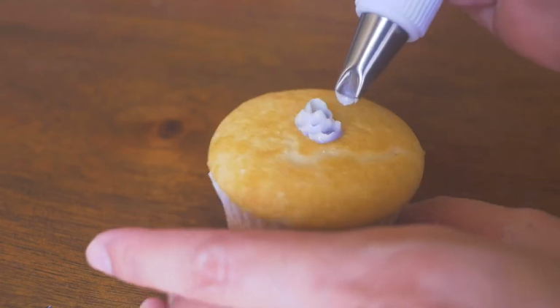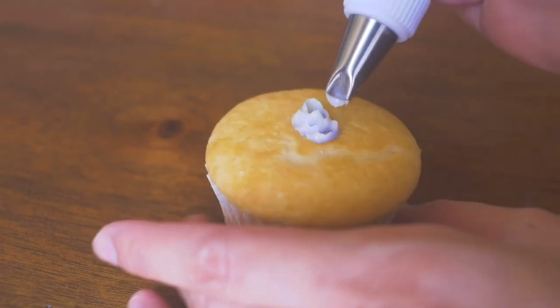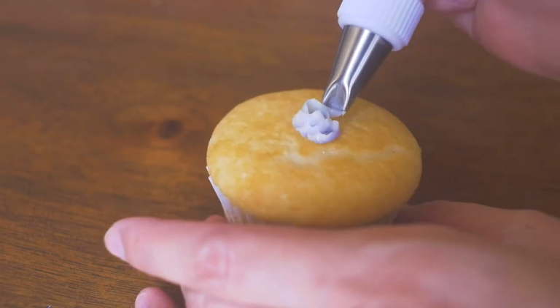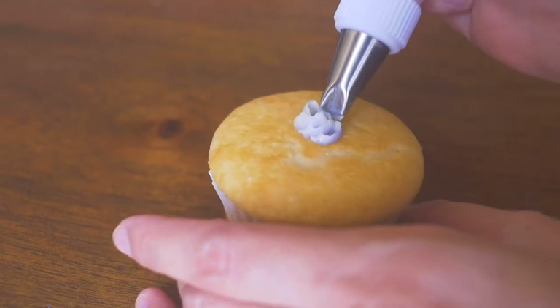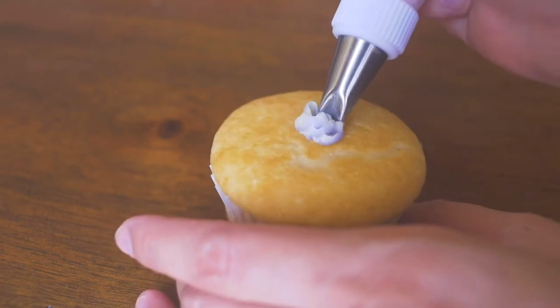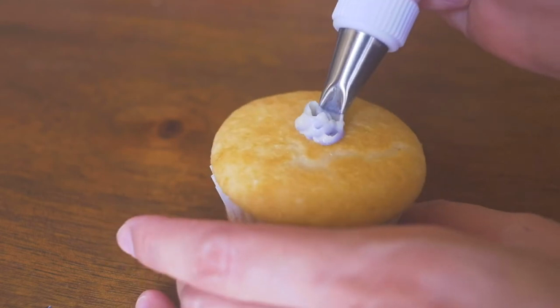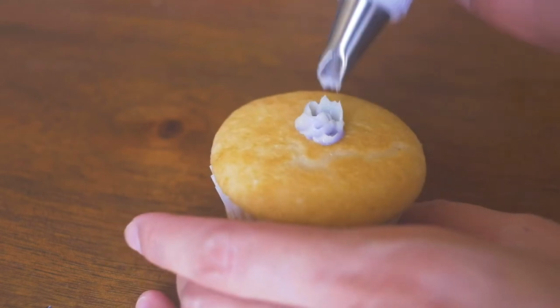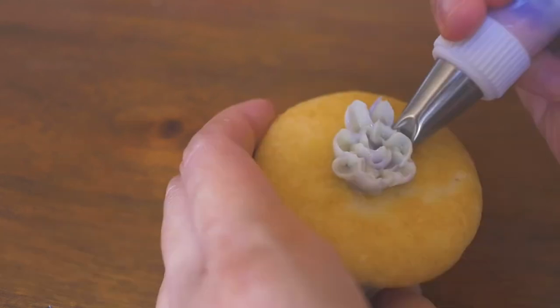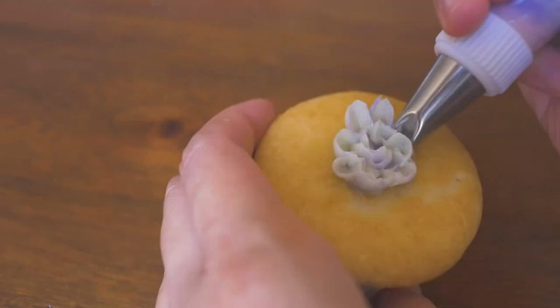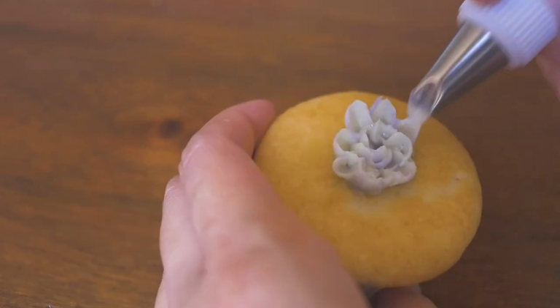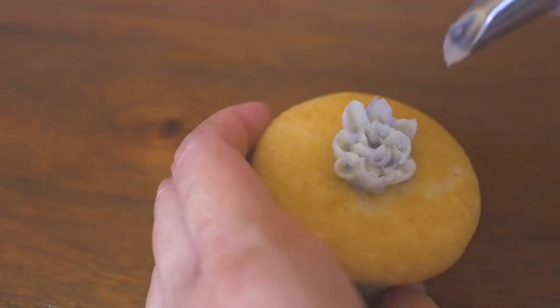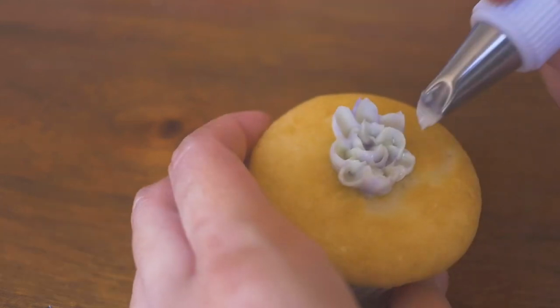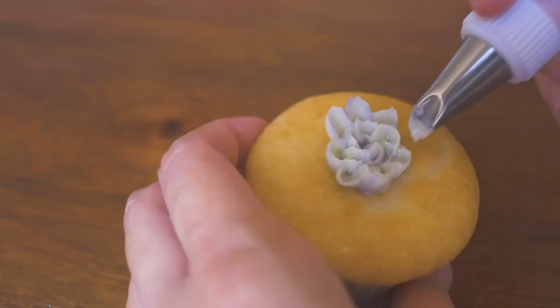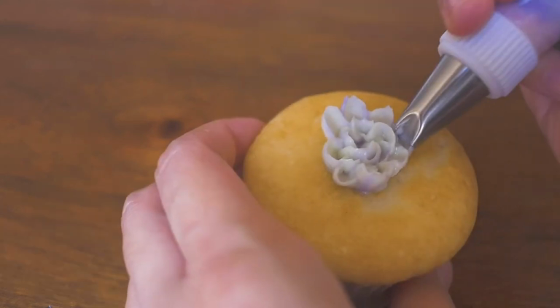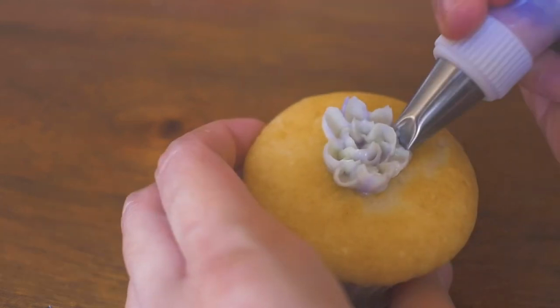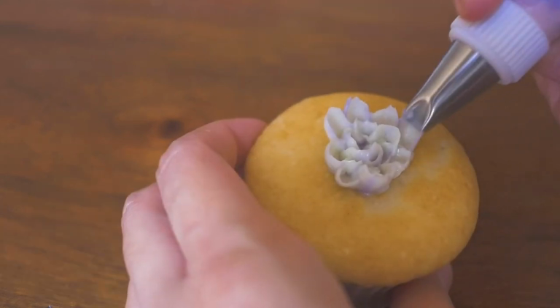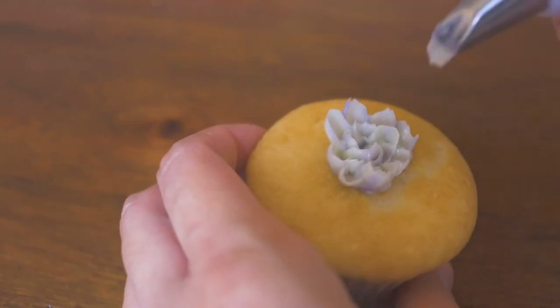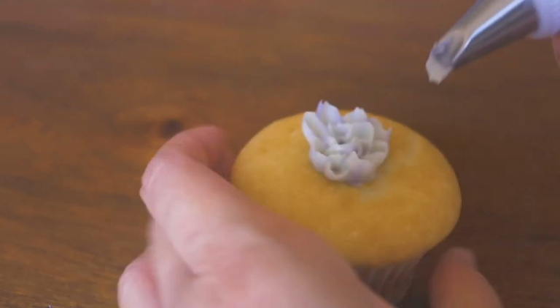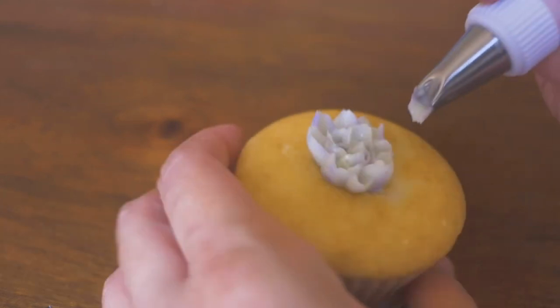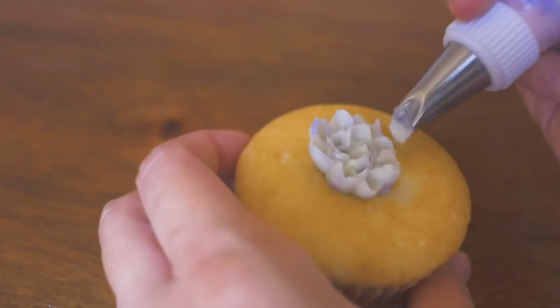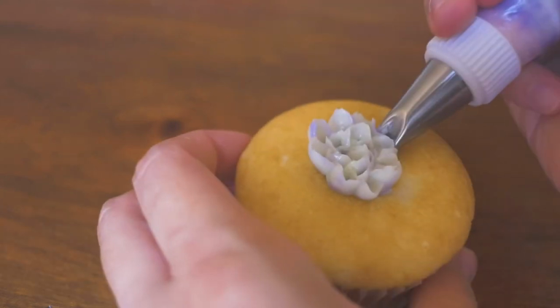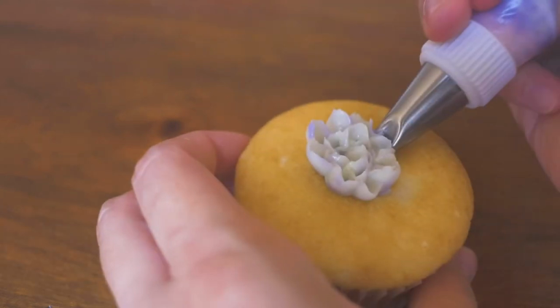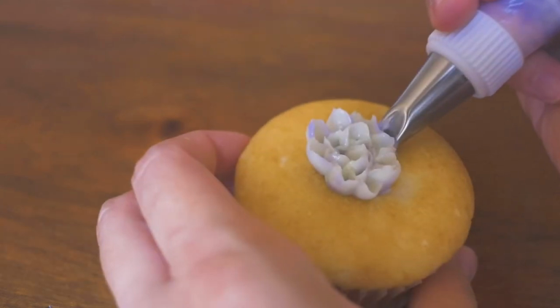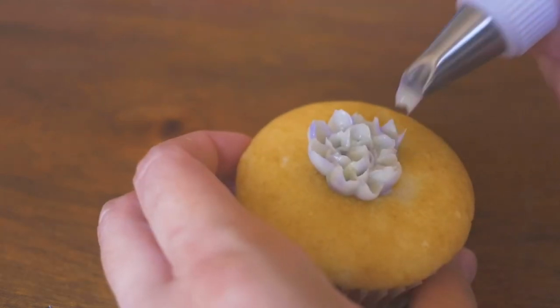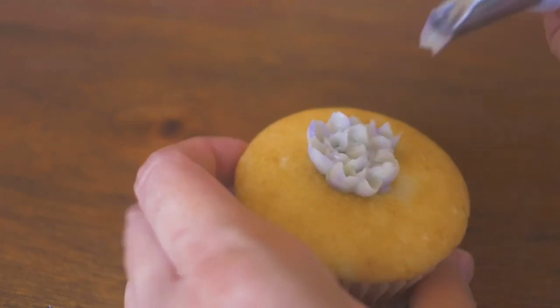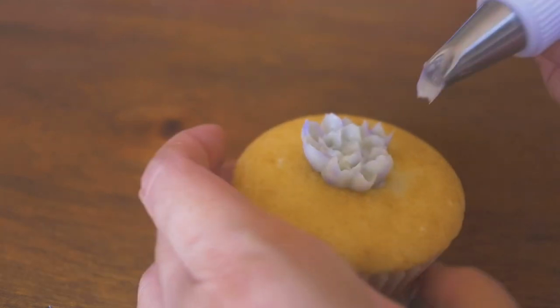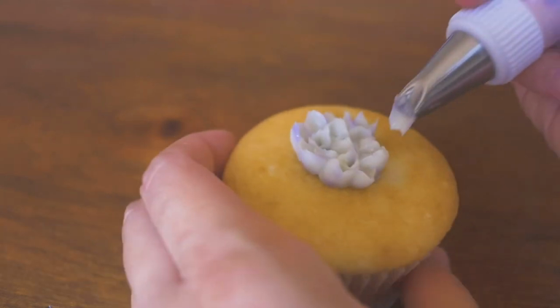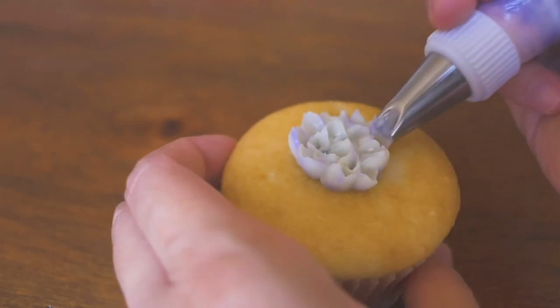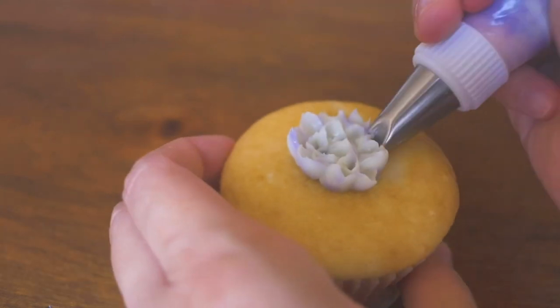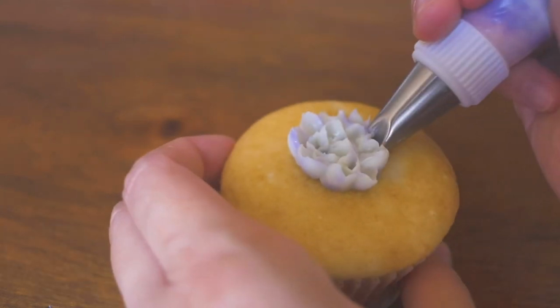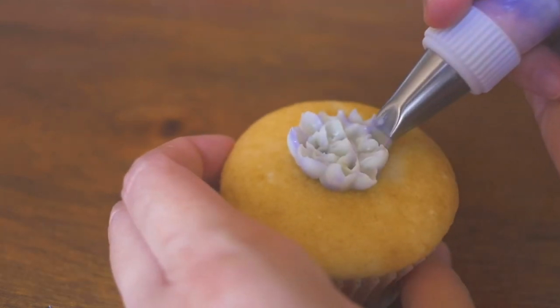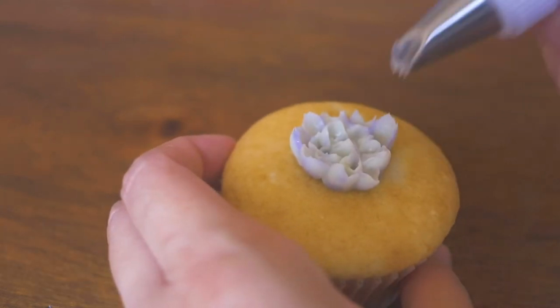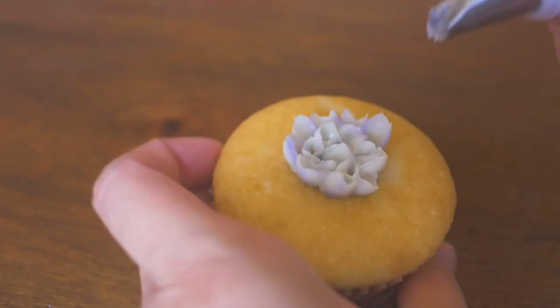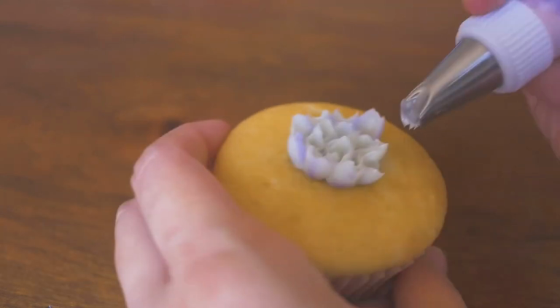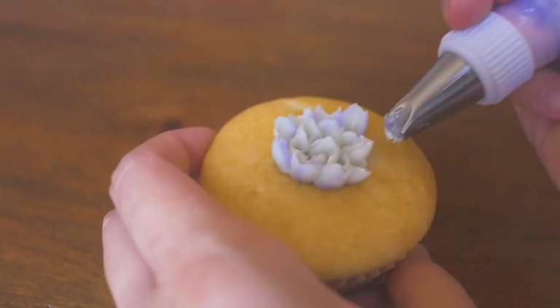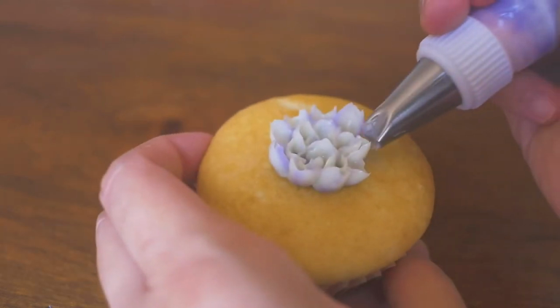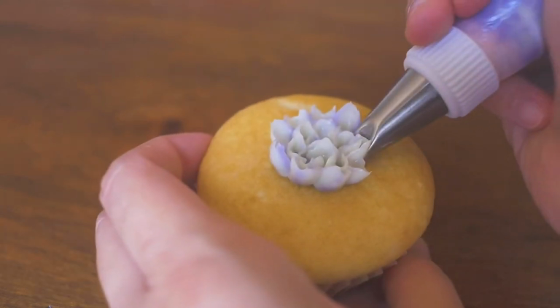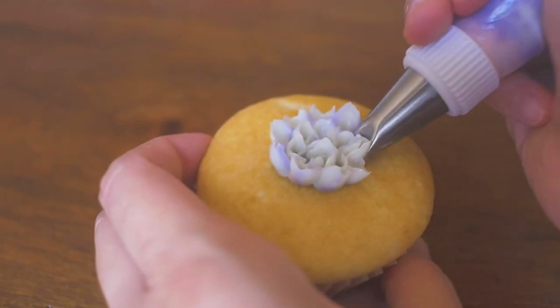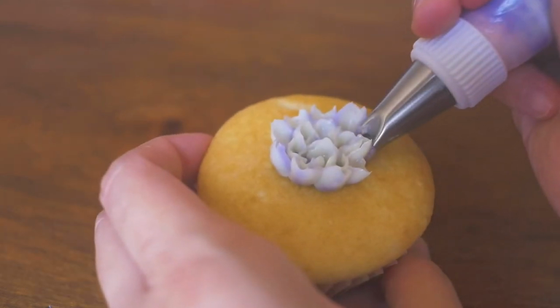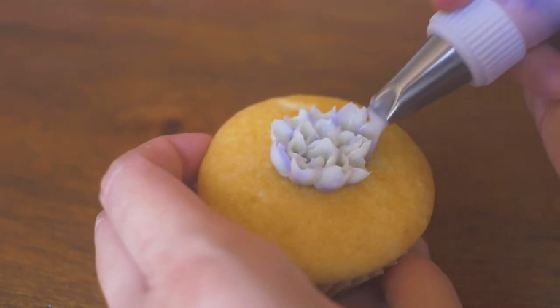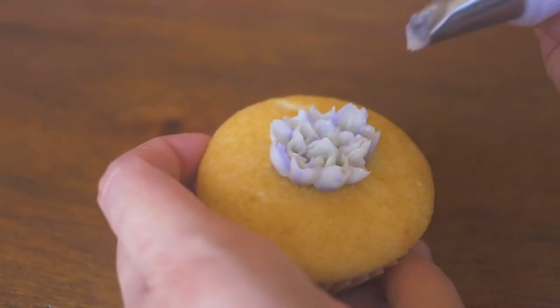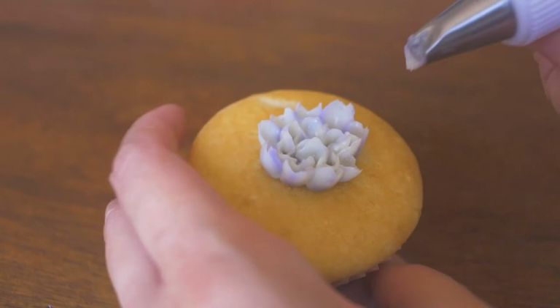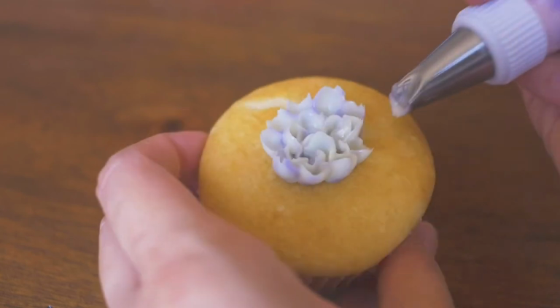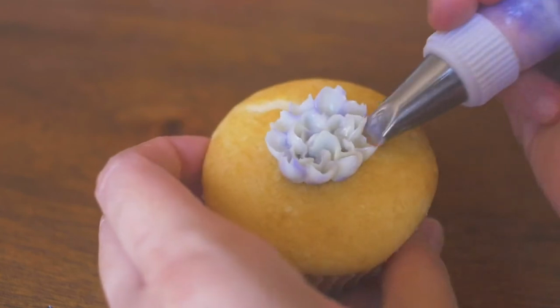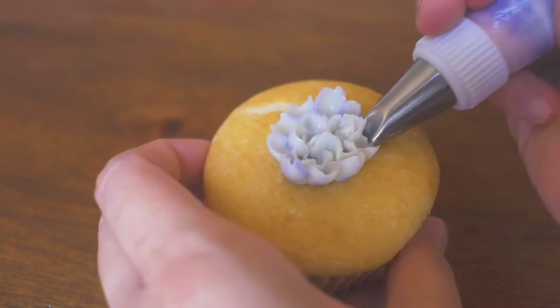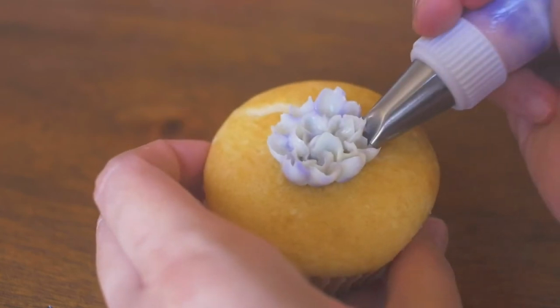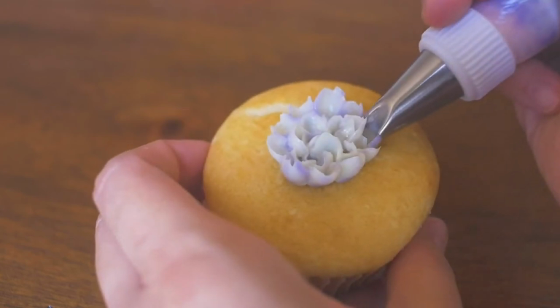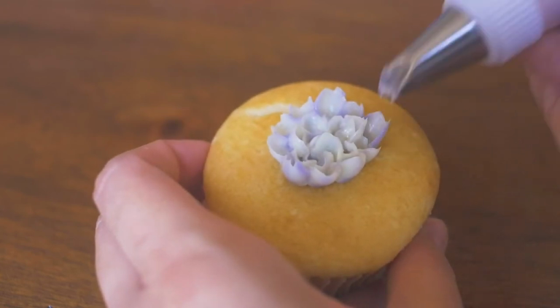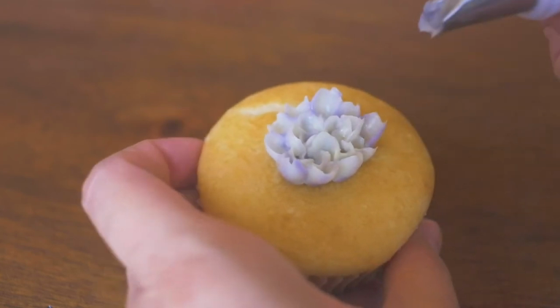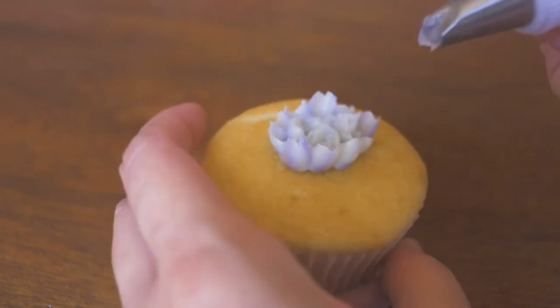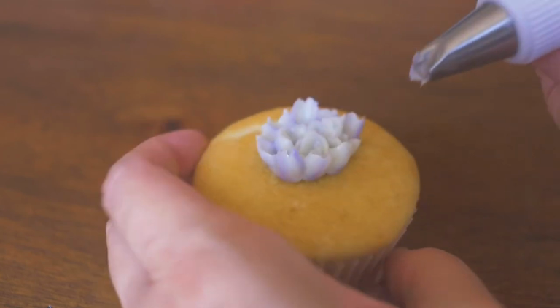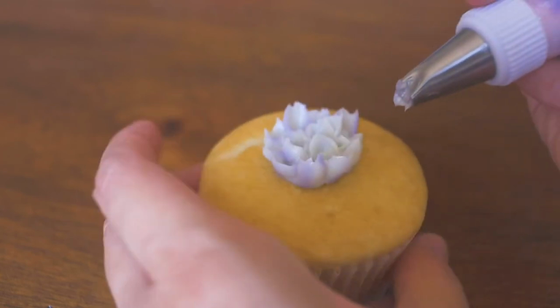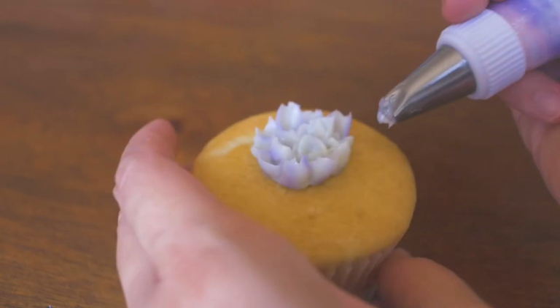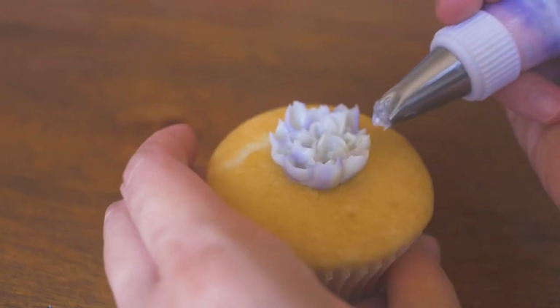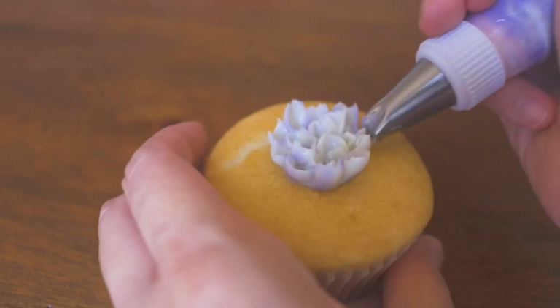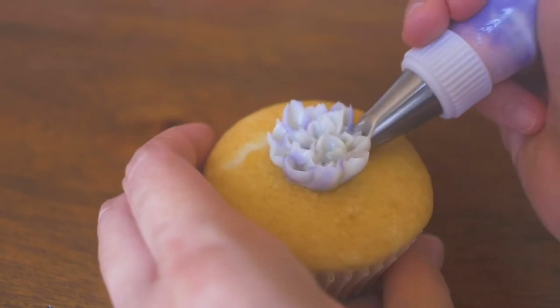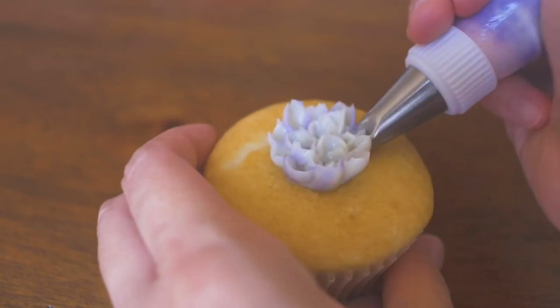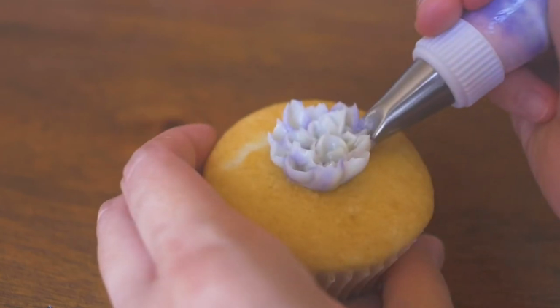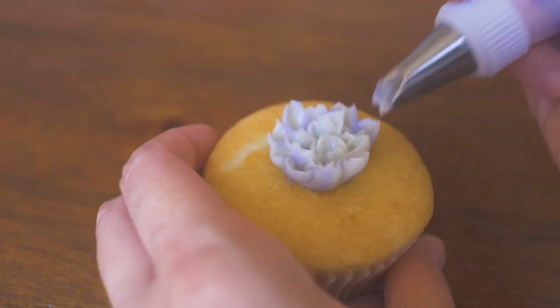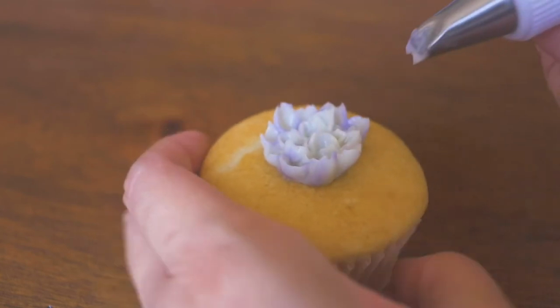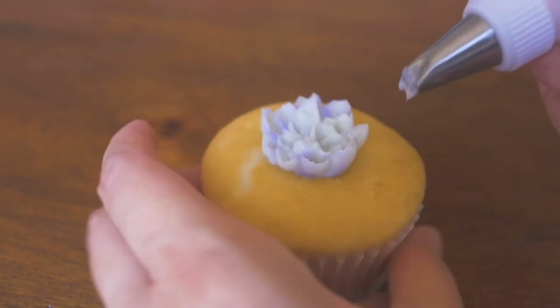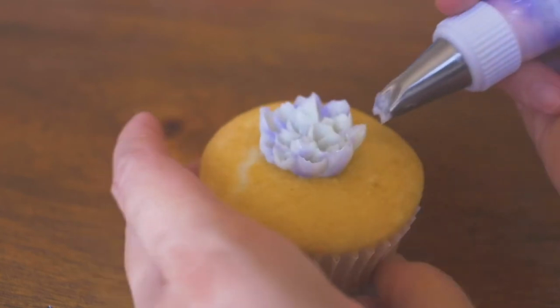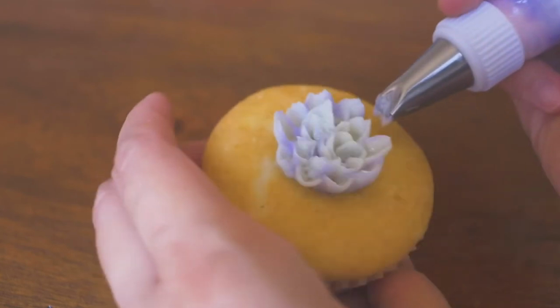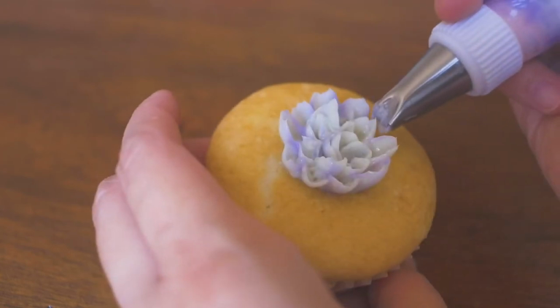Try squeezing the piping bag with the same pressure so the petals will be consistent, and rotate the cupcake as you go.